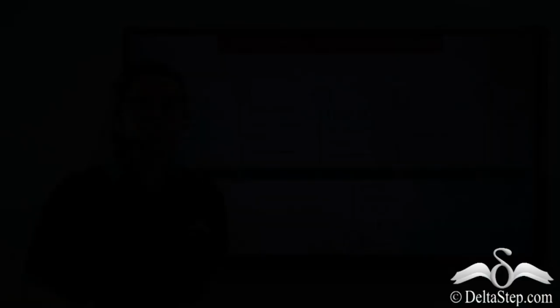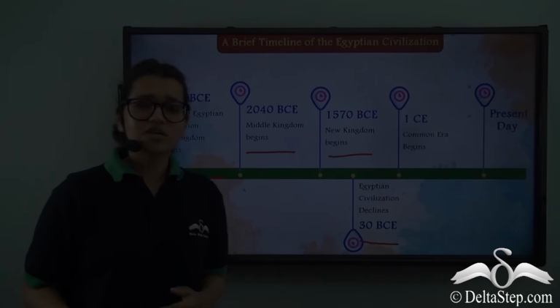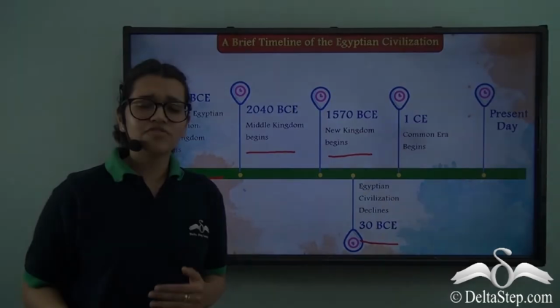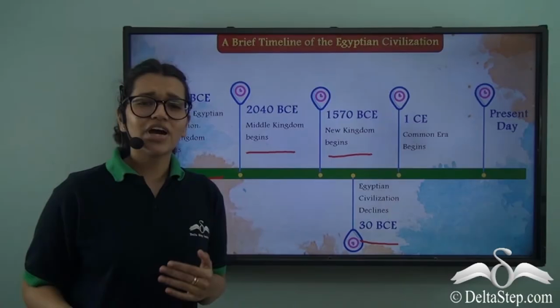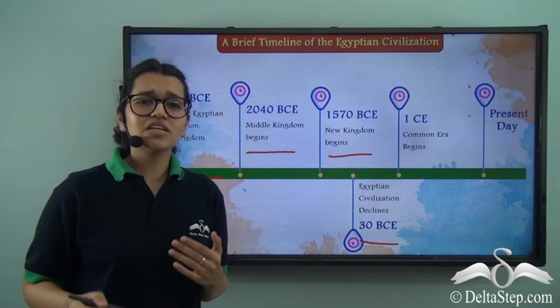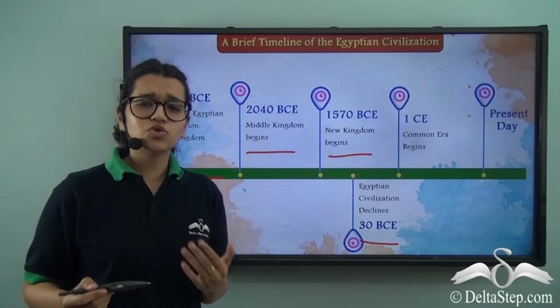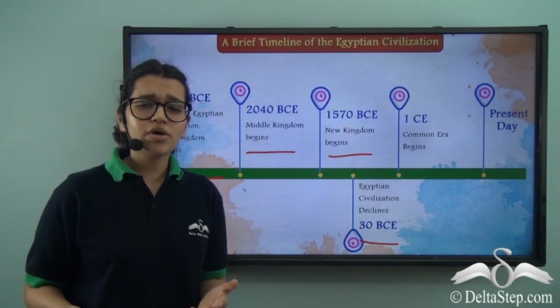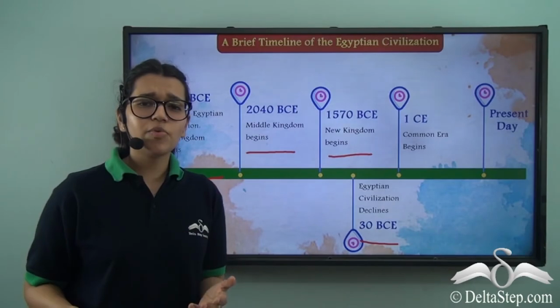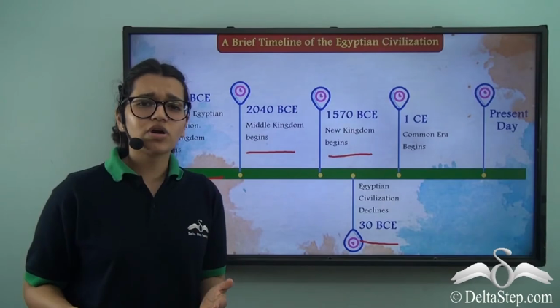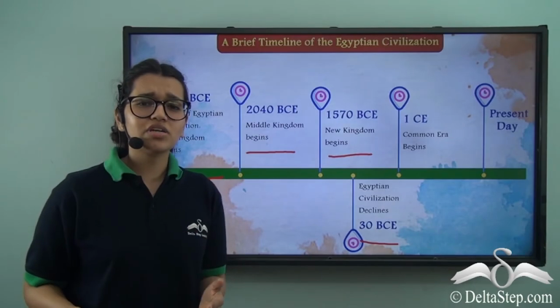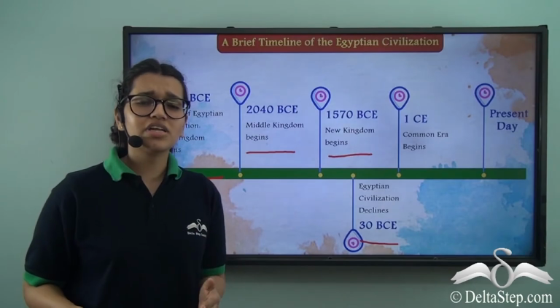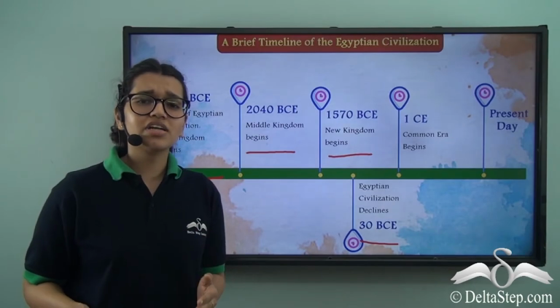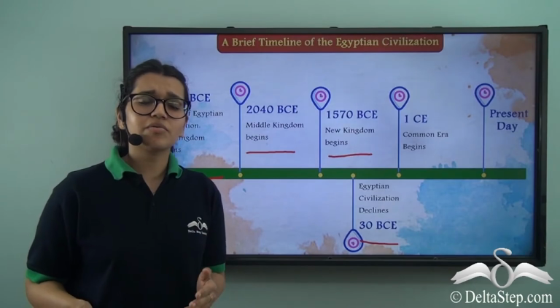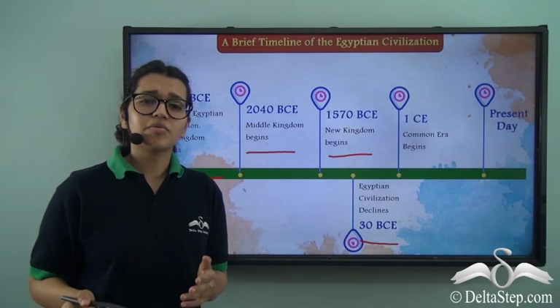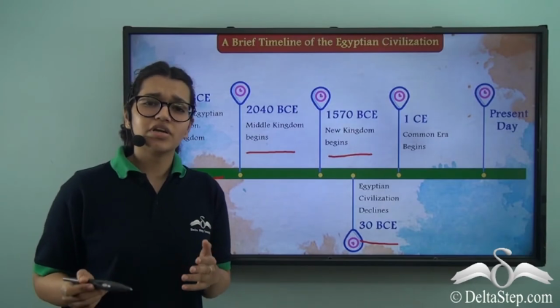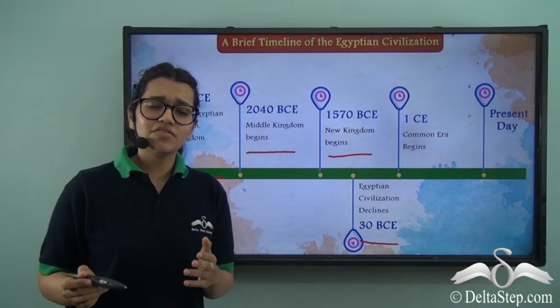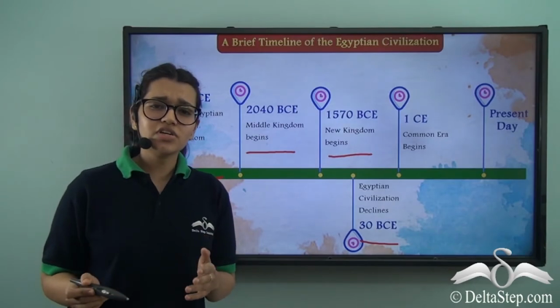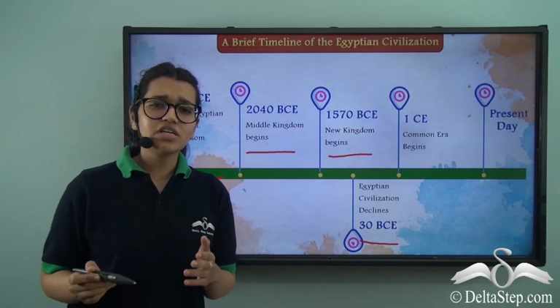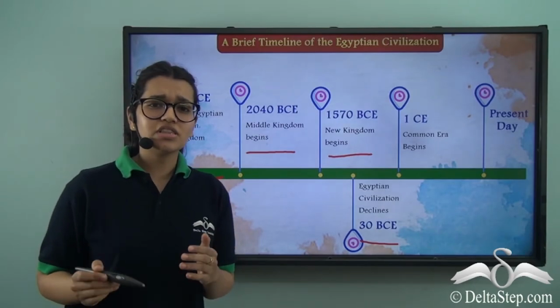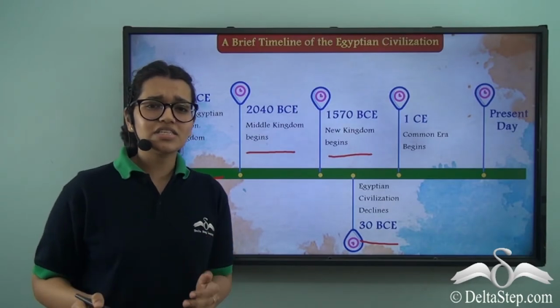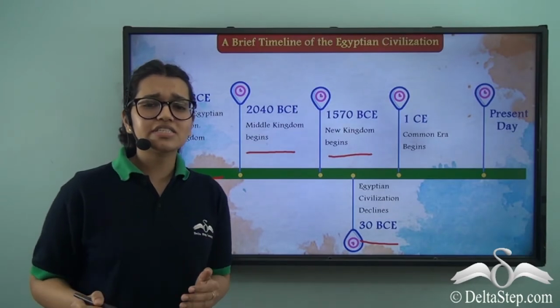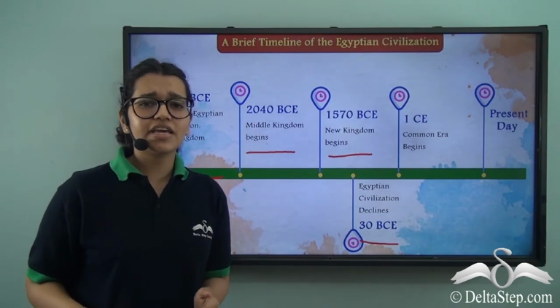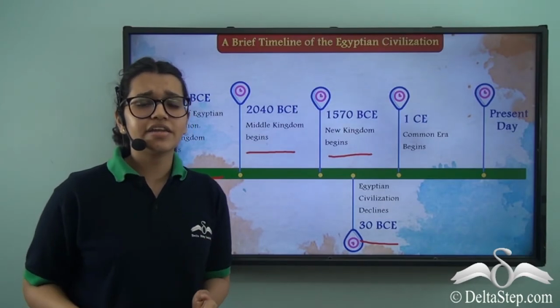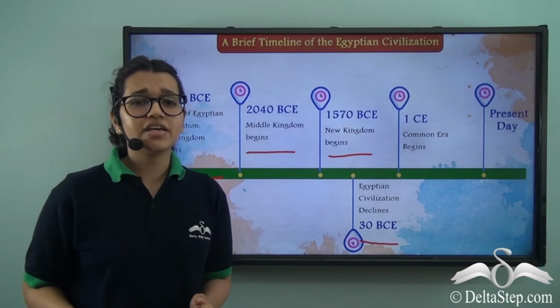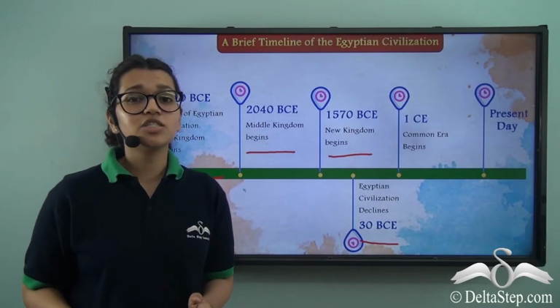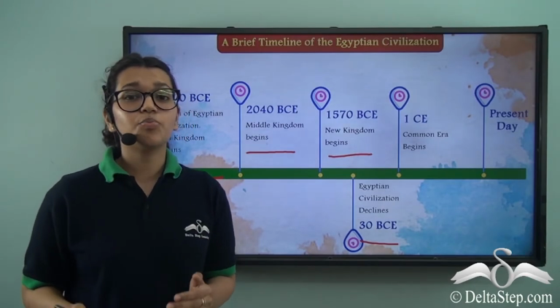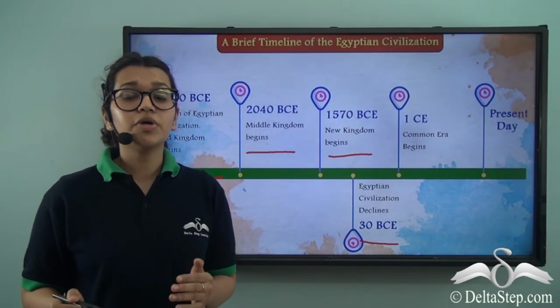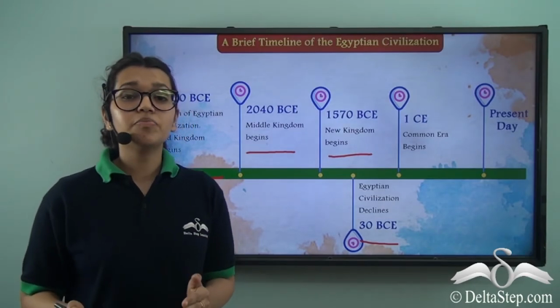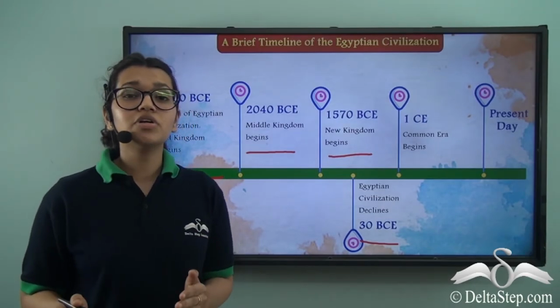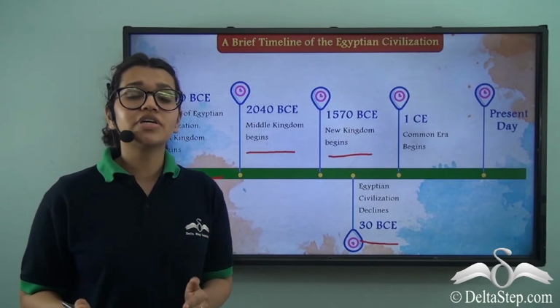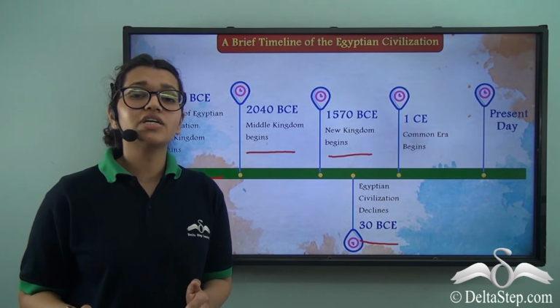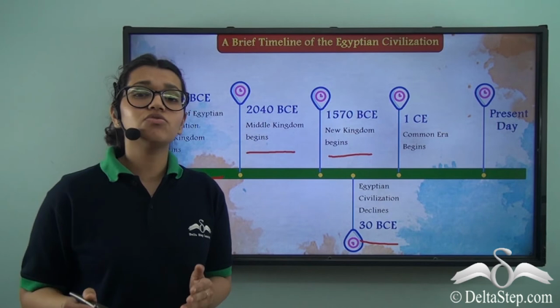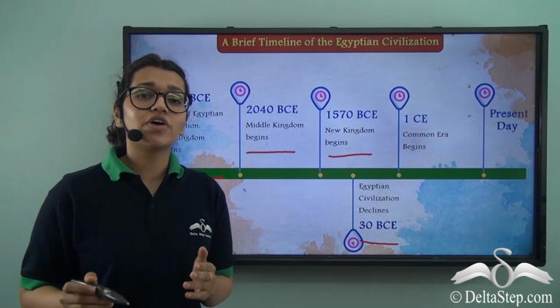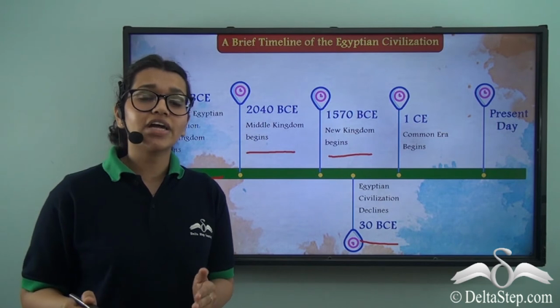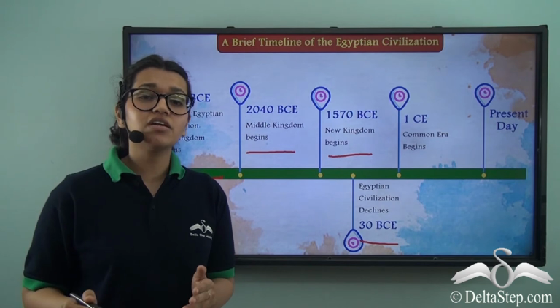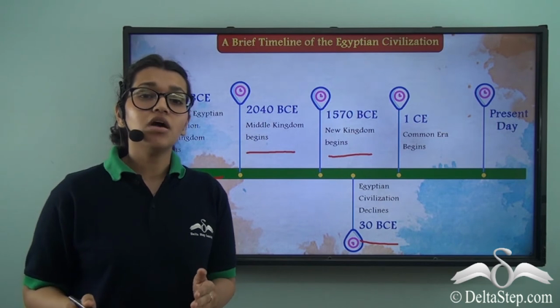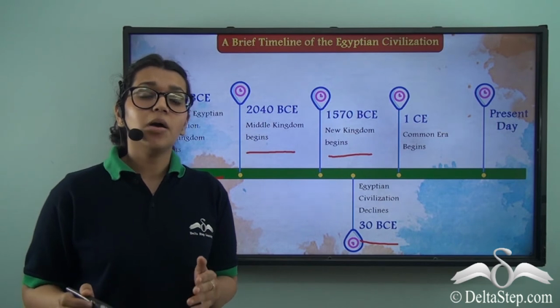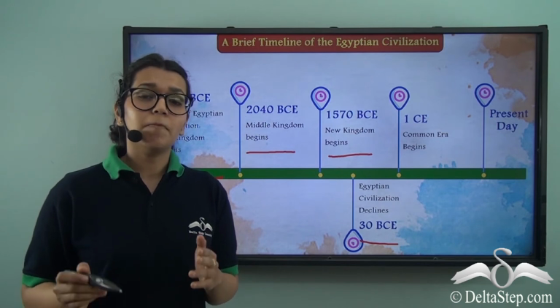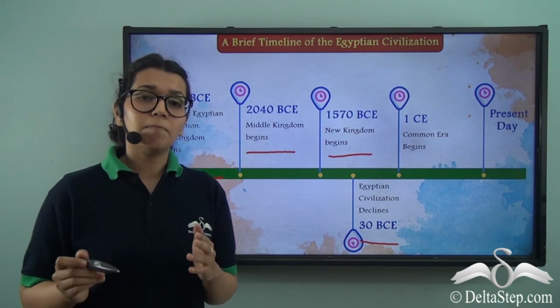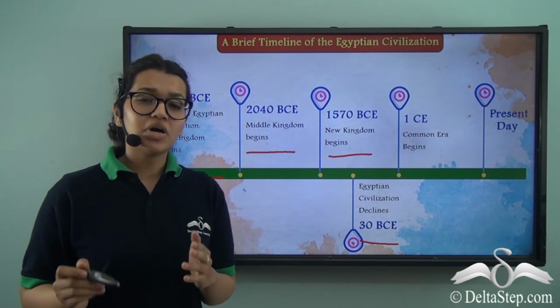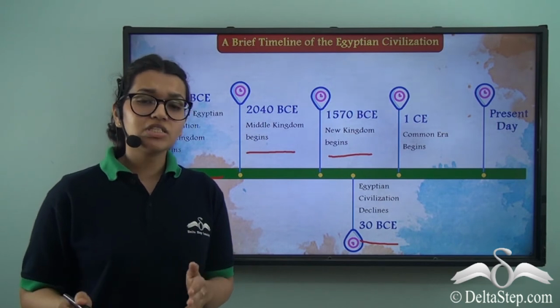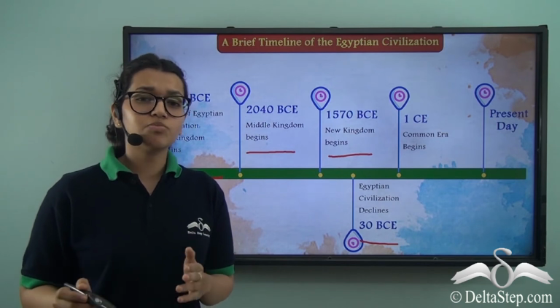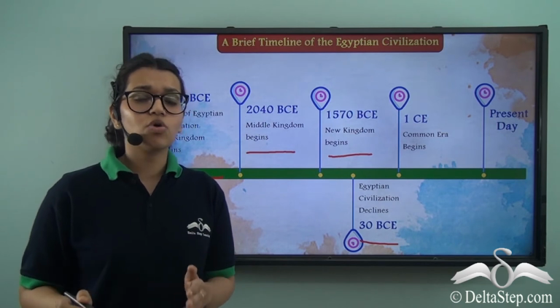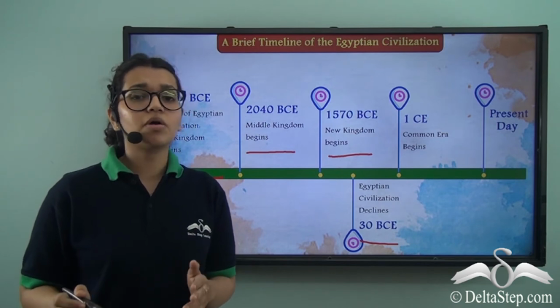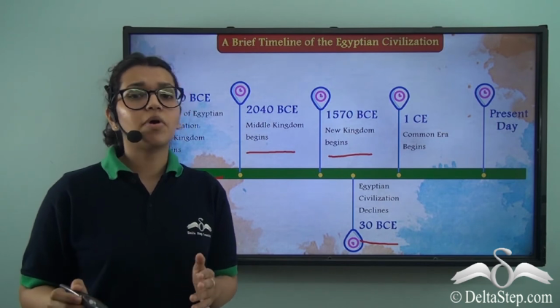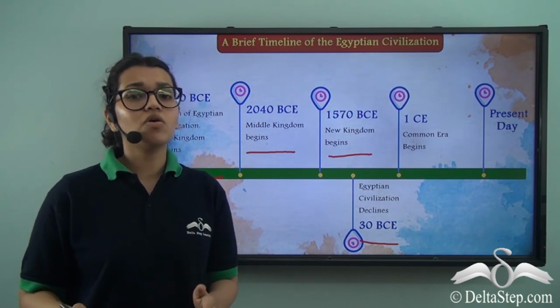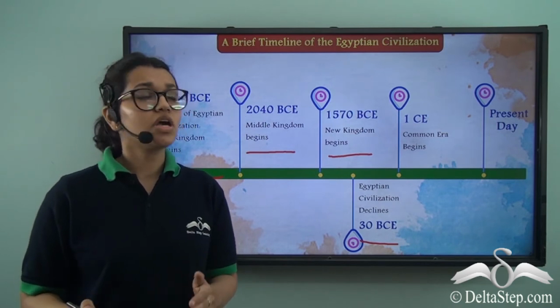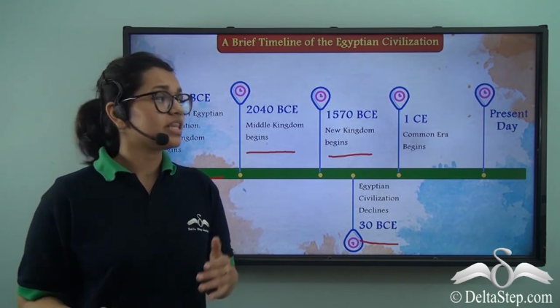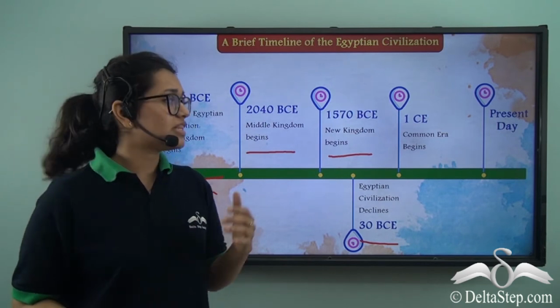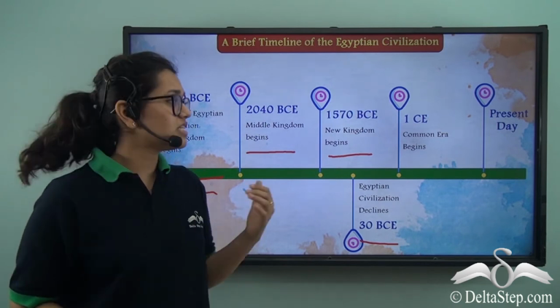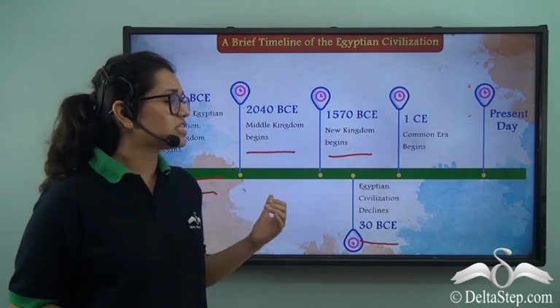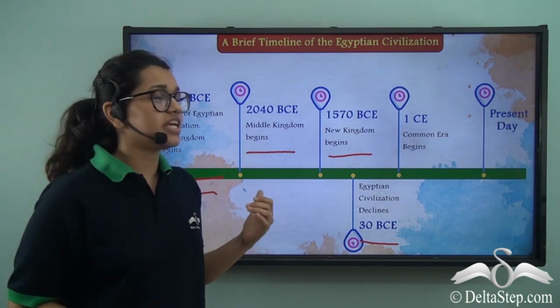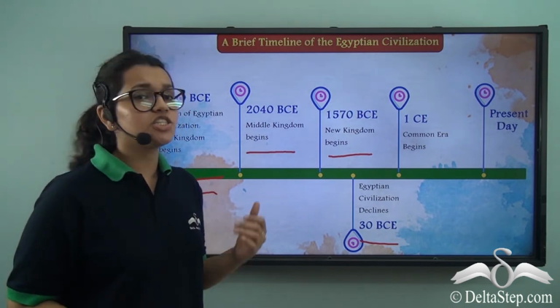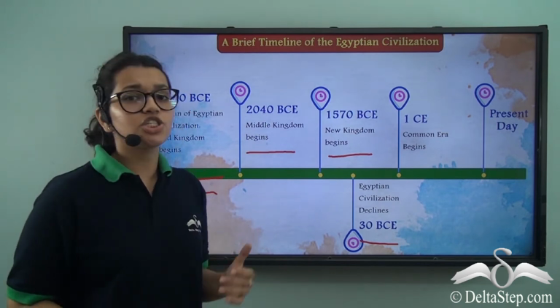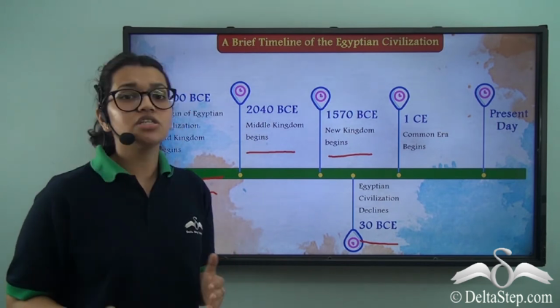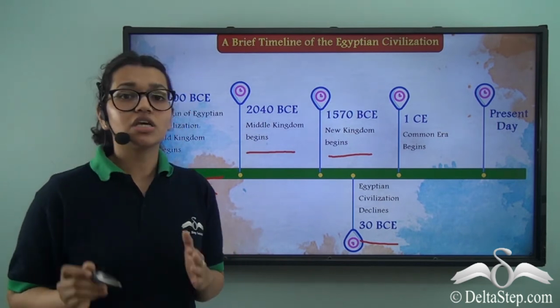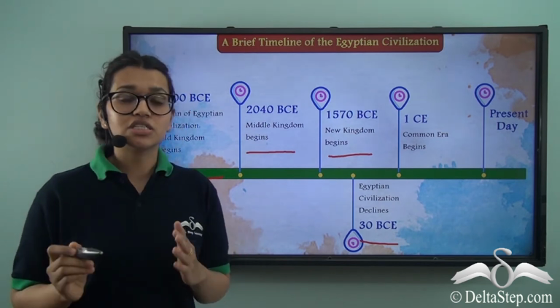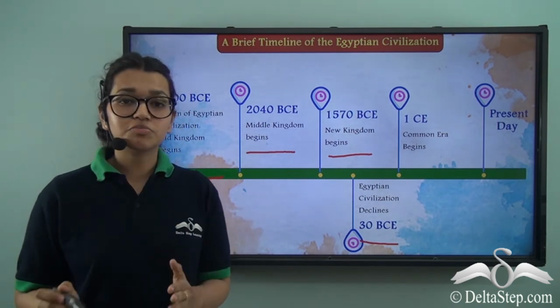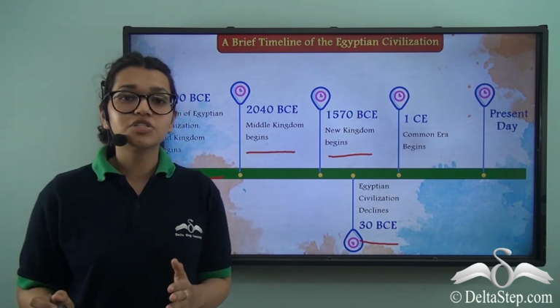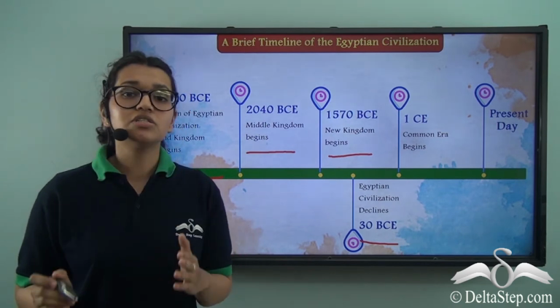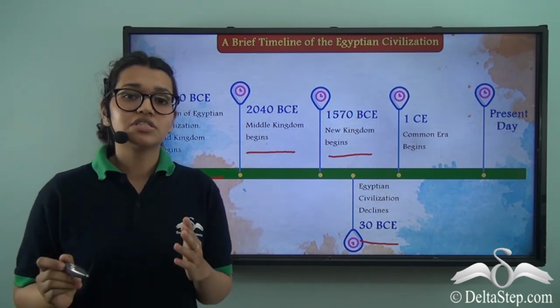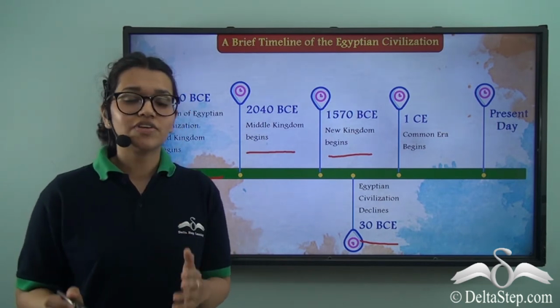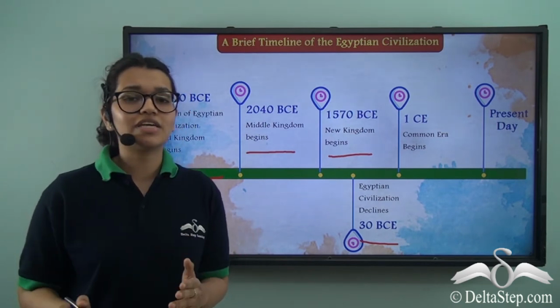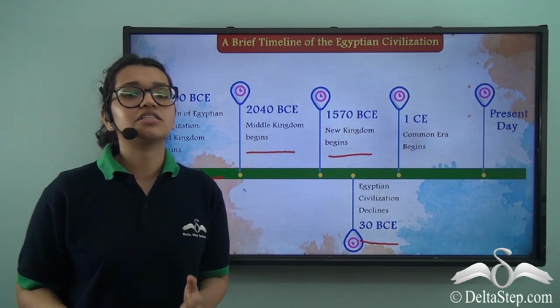So with that, we can understand how important this civilization really was — so important that even in this day and age, people try to find out much more about this ancient Egyptian civilization.